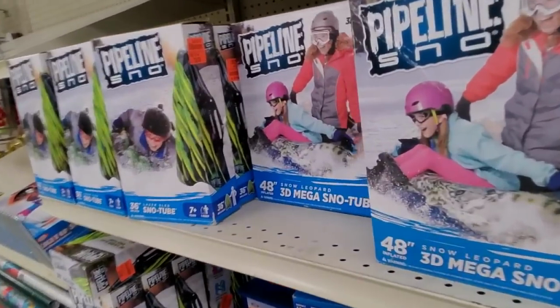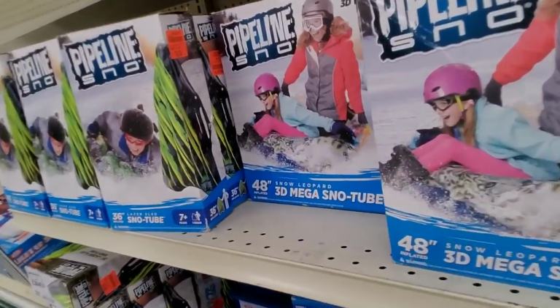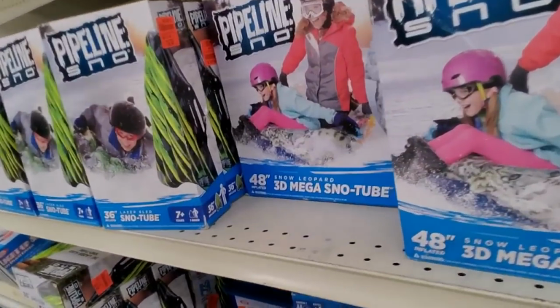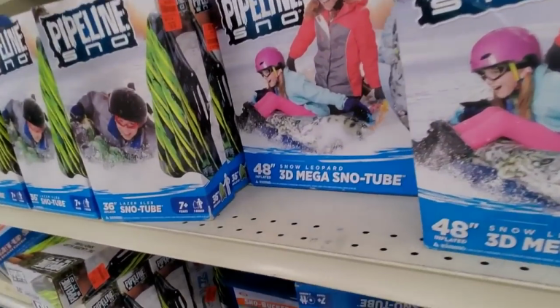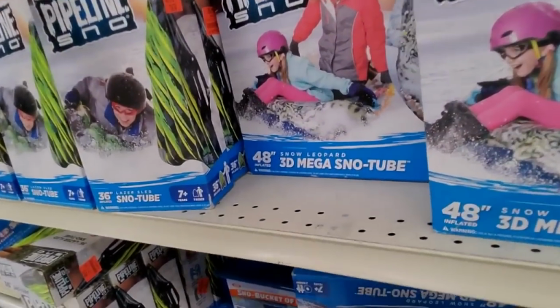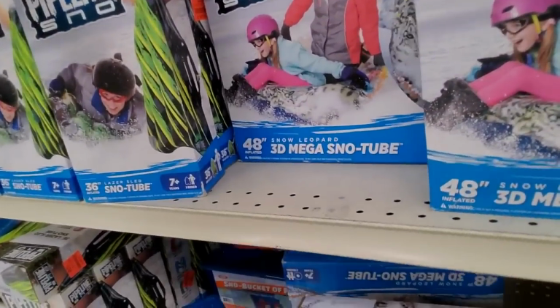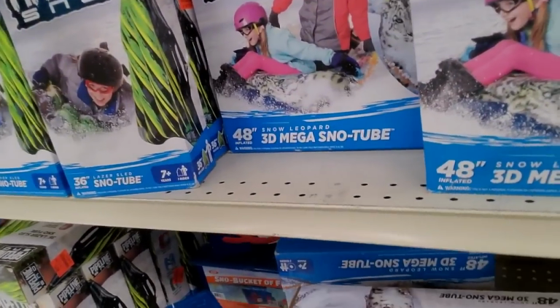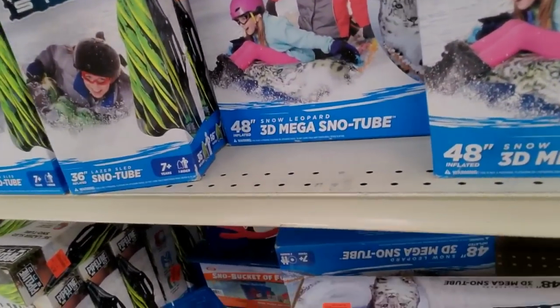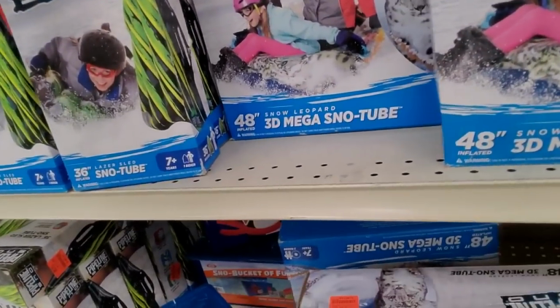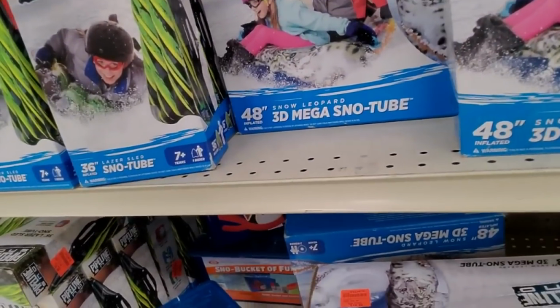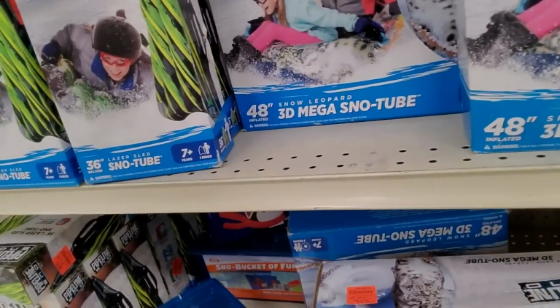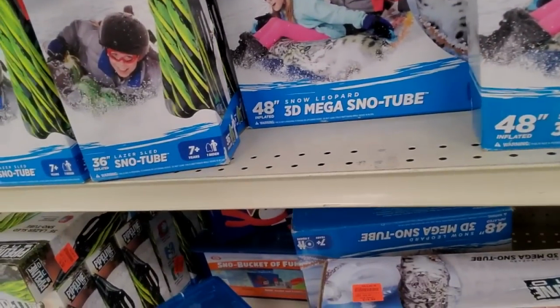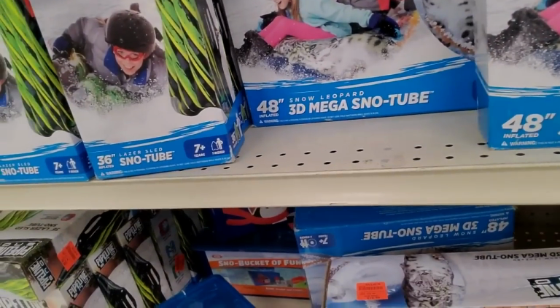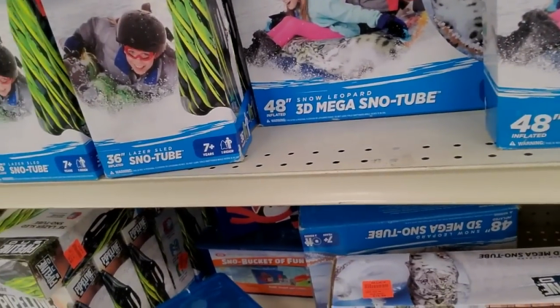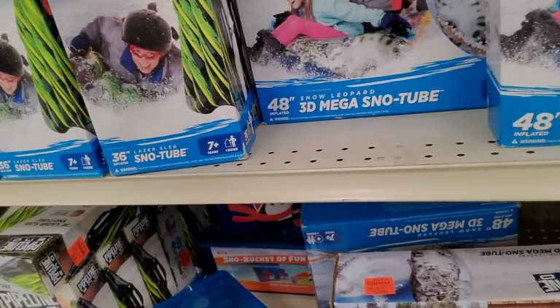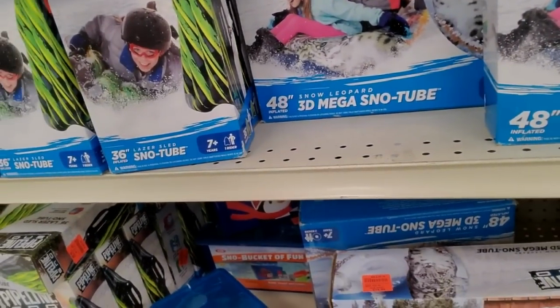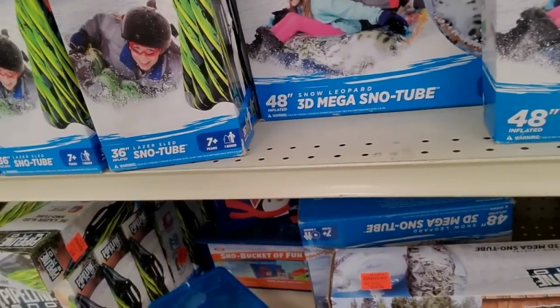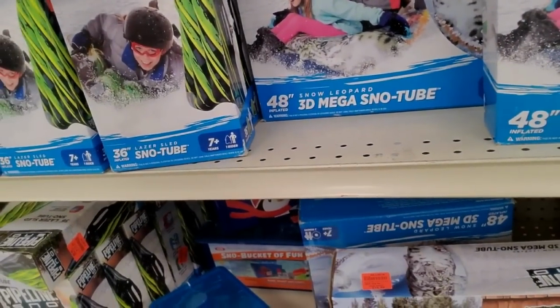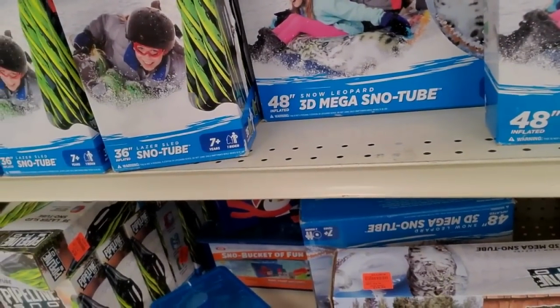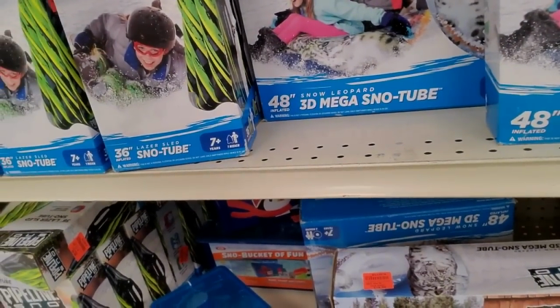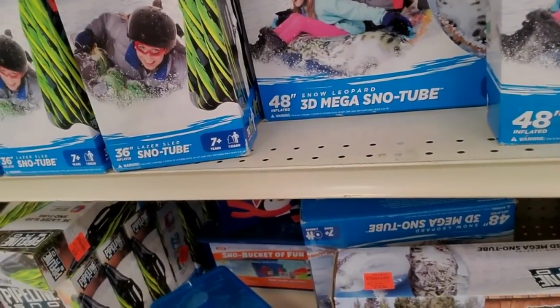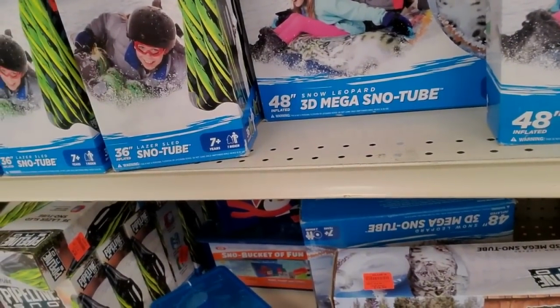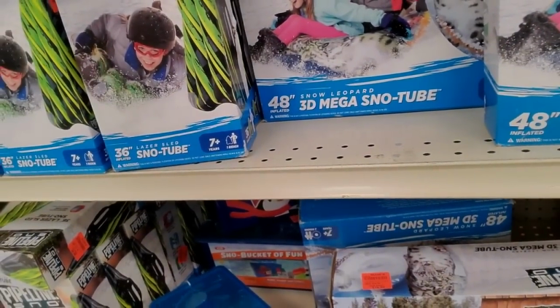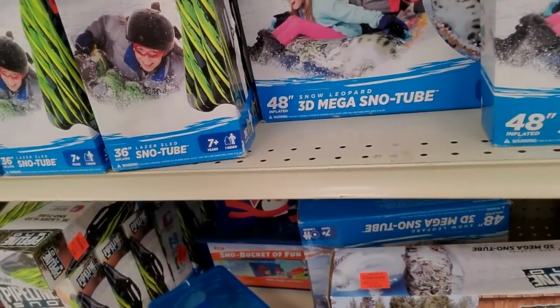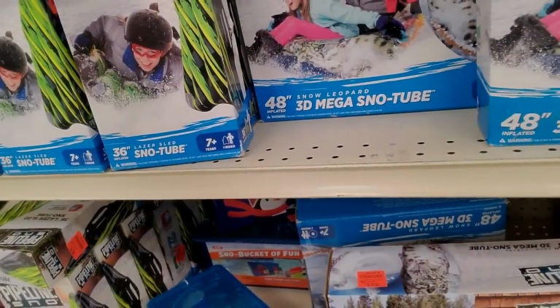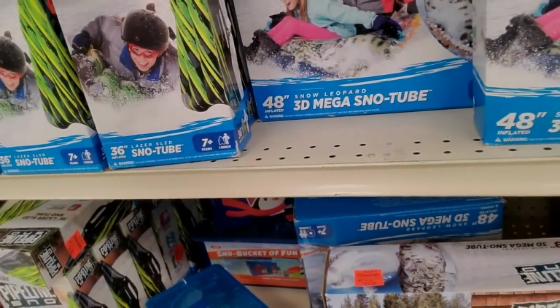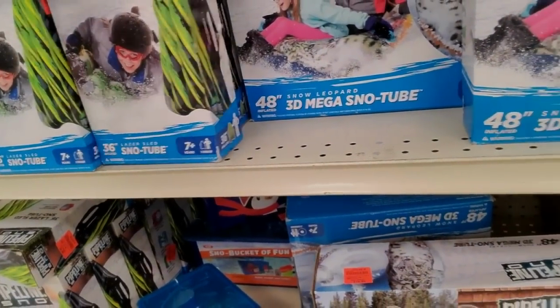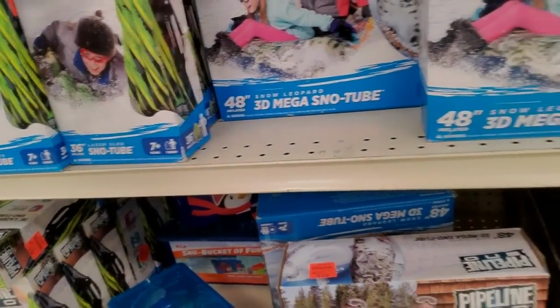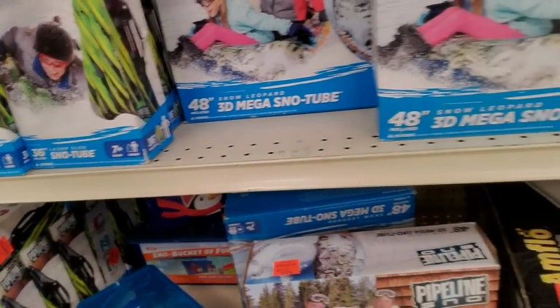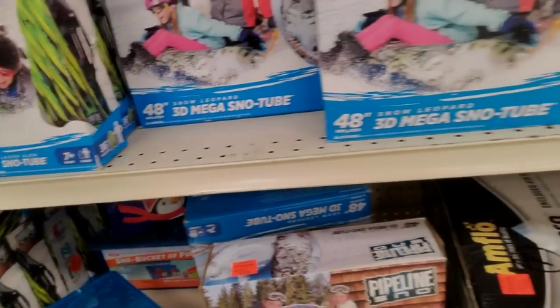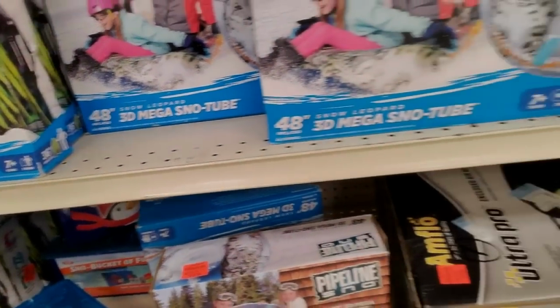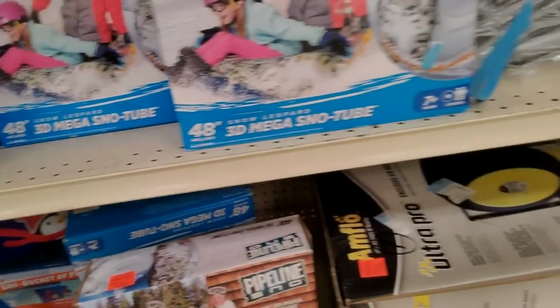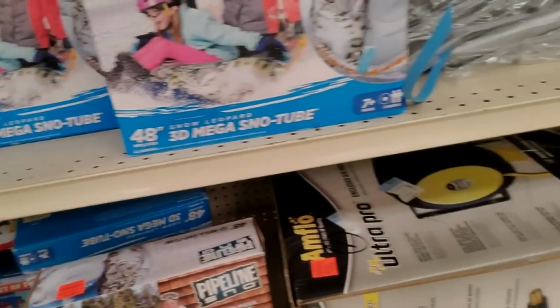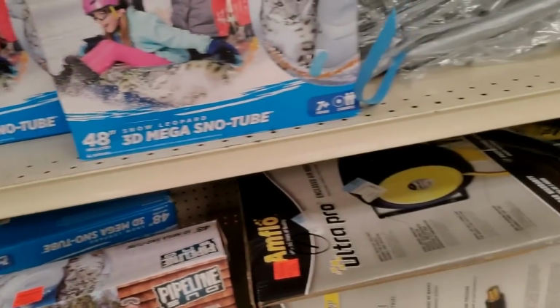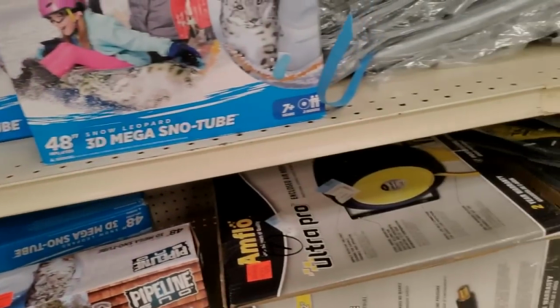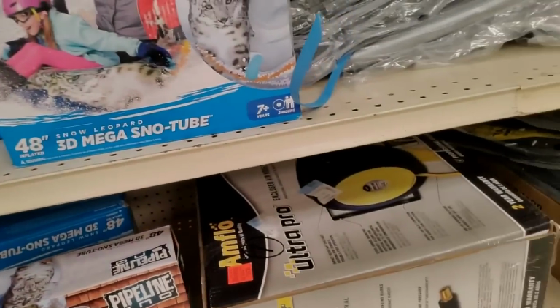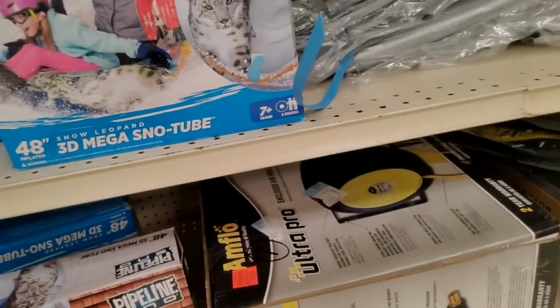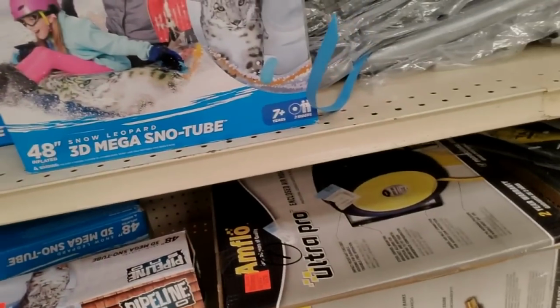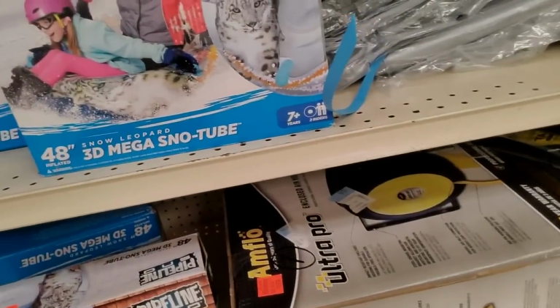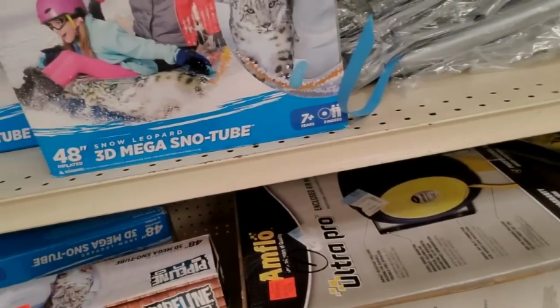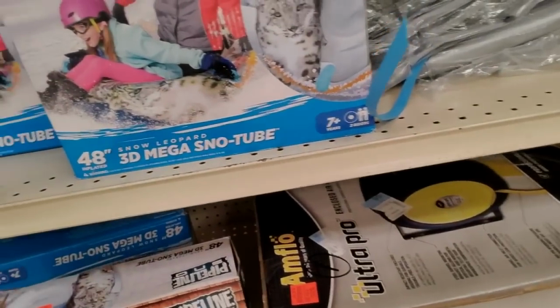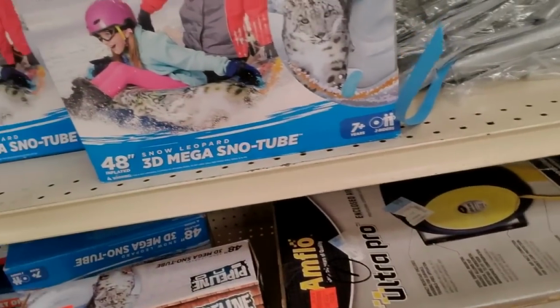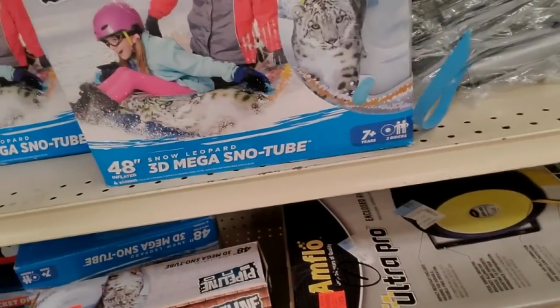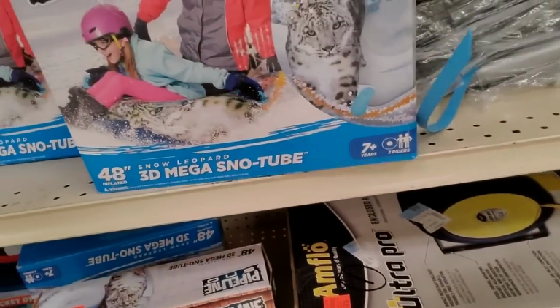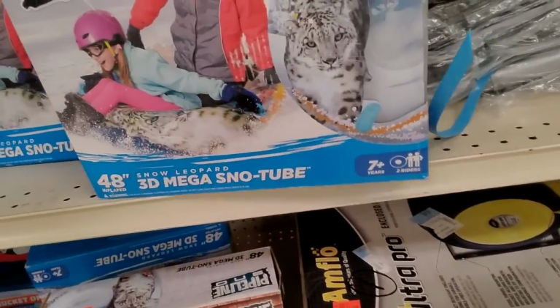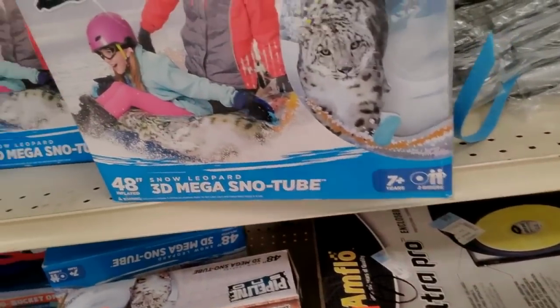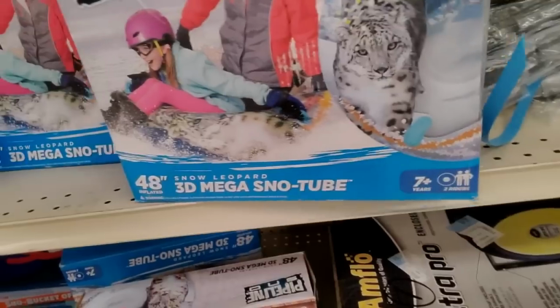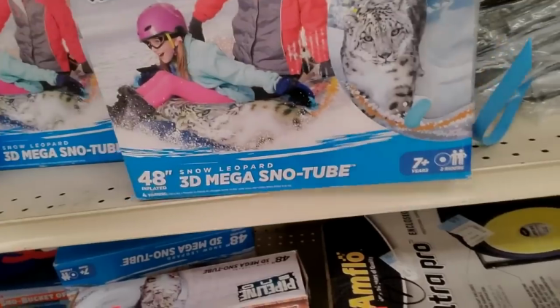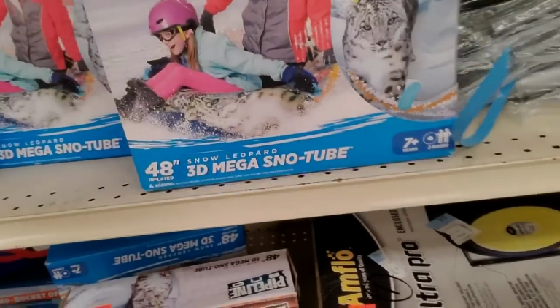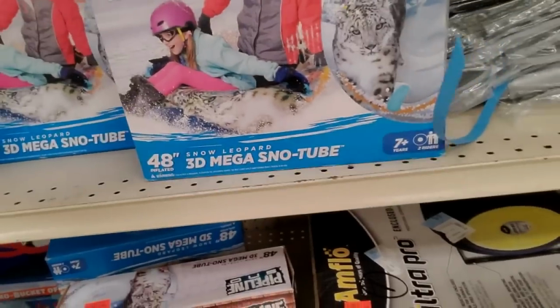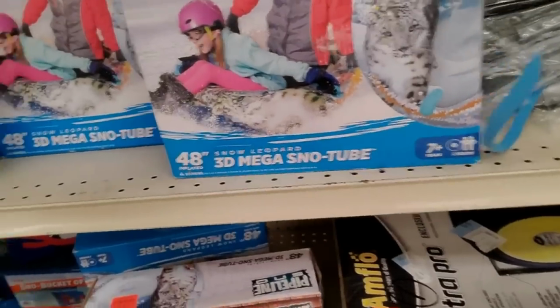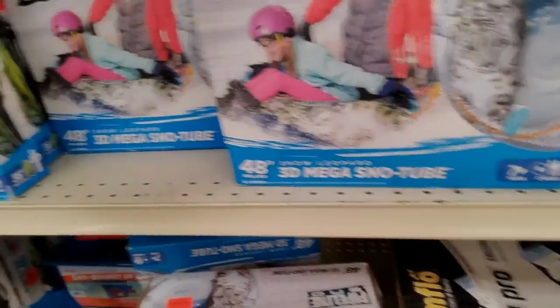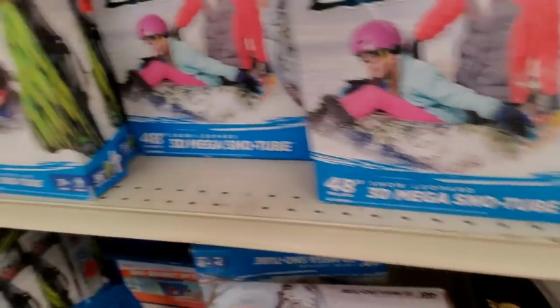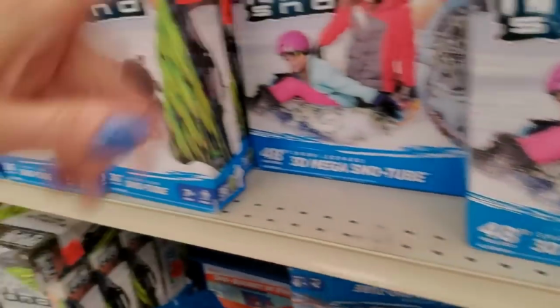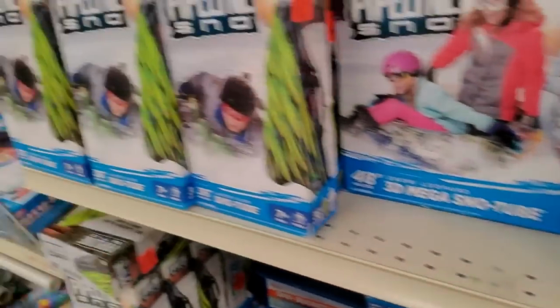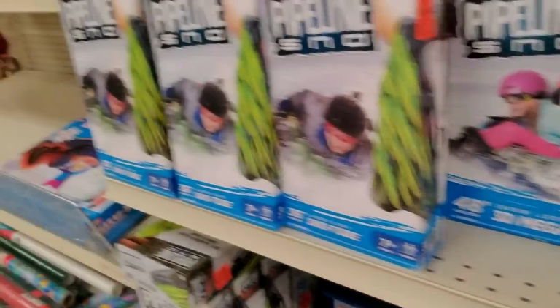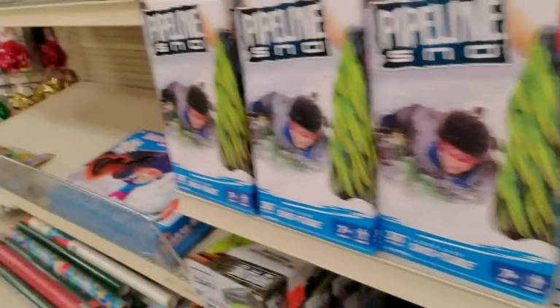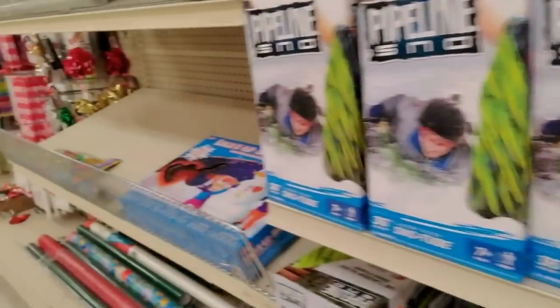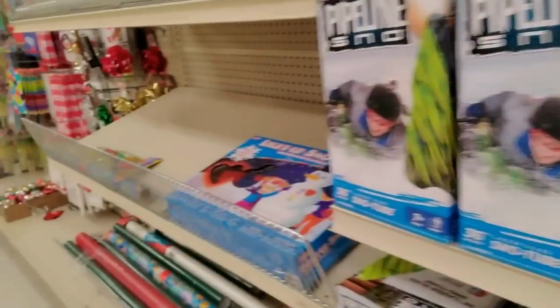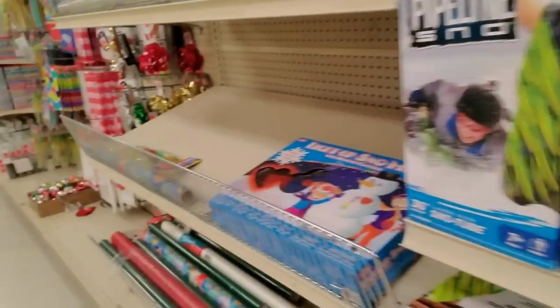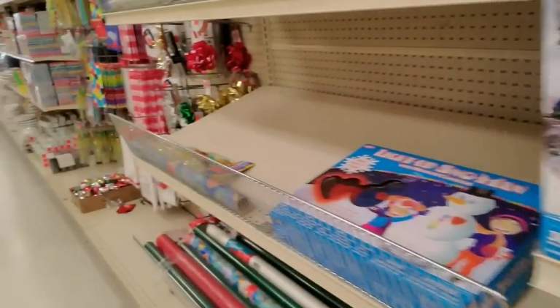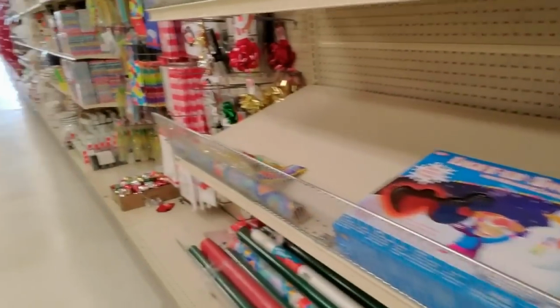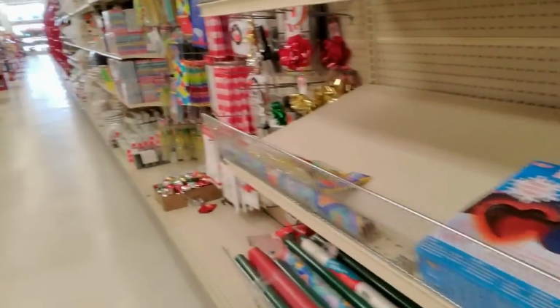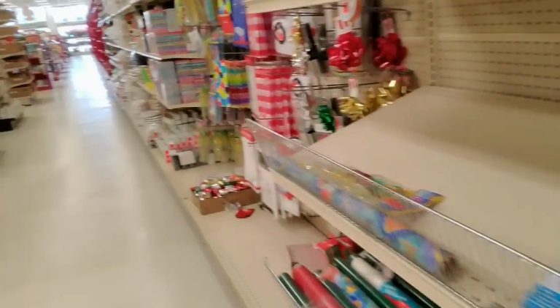Pipeline snow — oh, it's a snow tube! Check it out. Or you can get a mega snow tube. That's 48 inches.